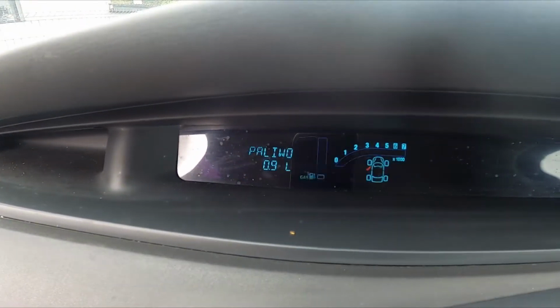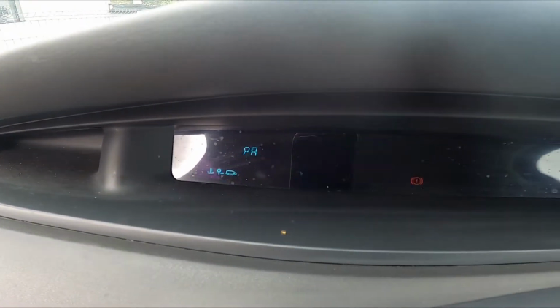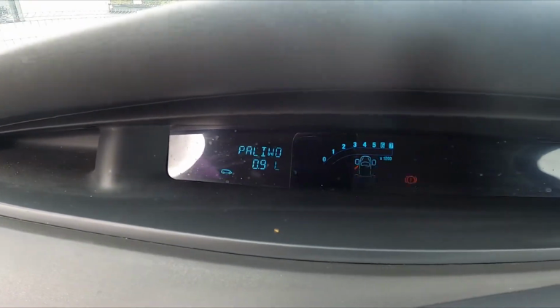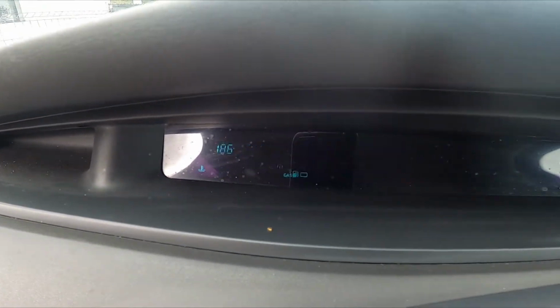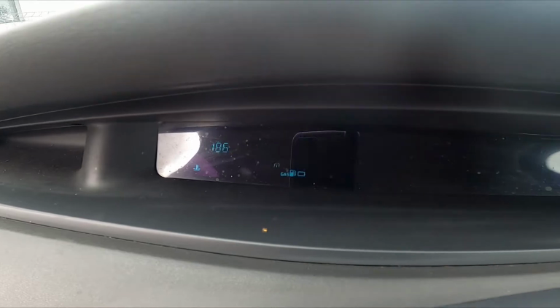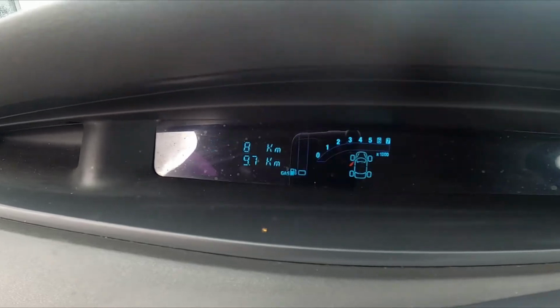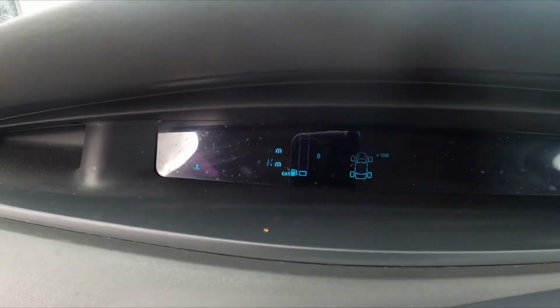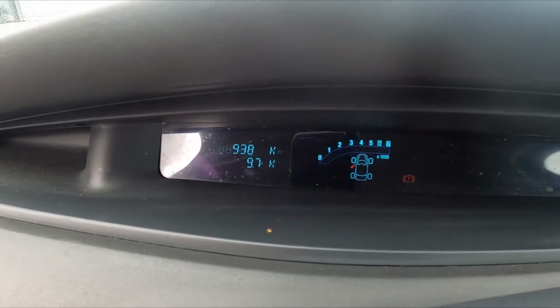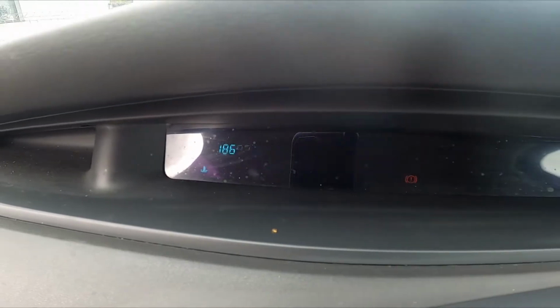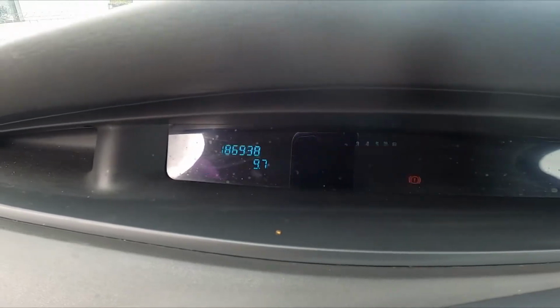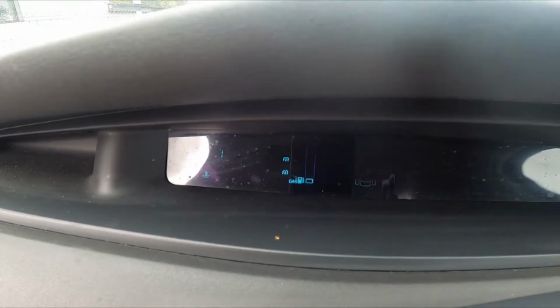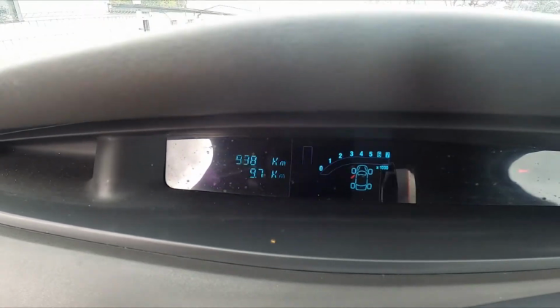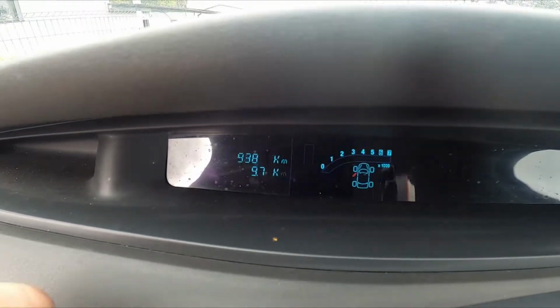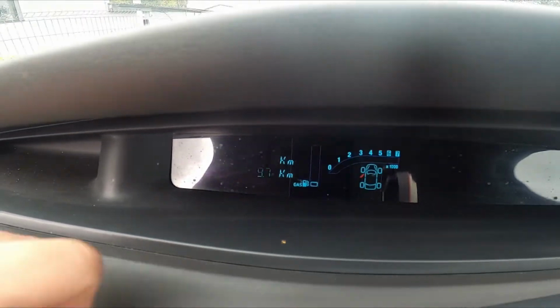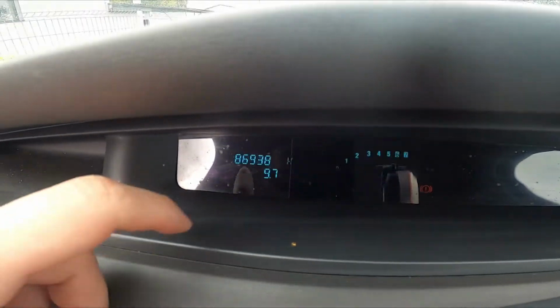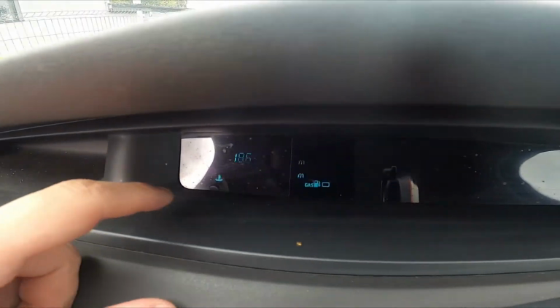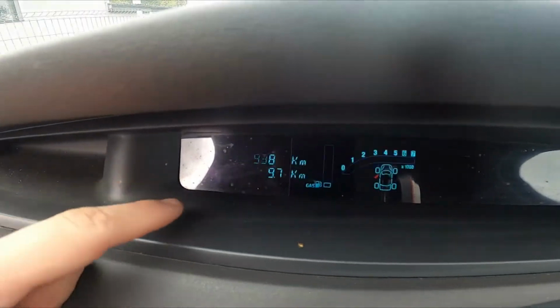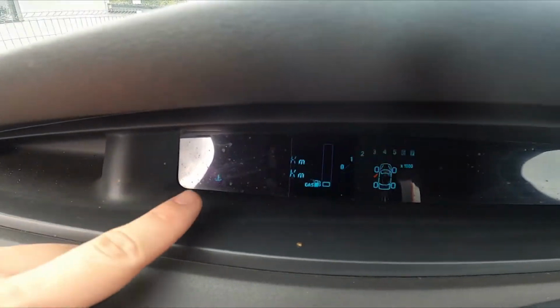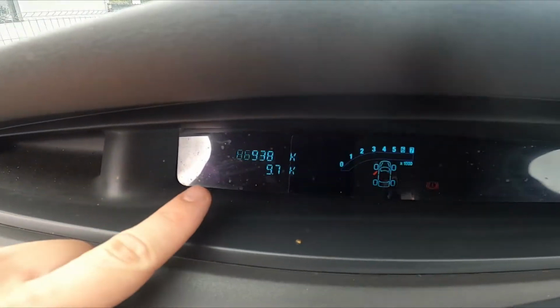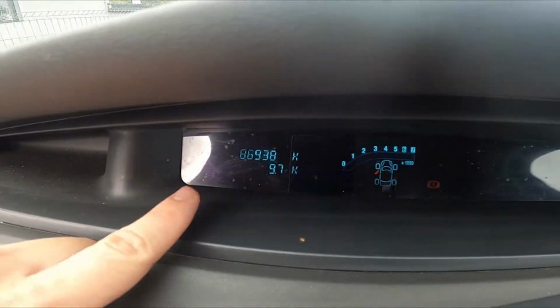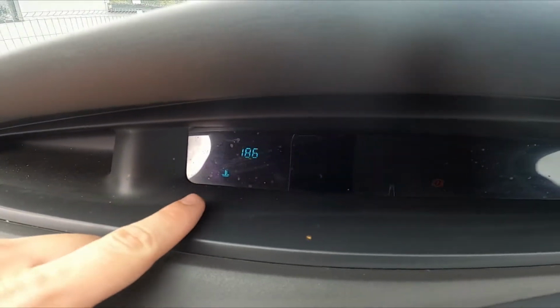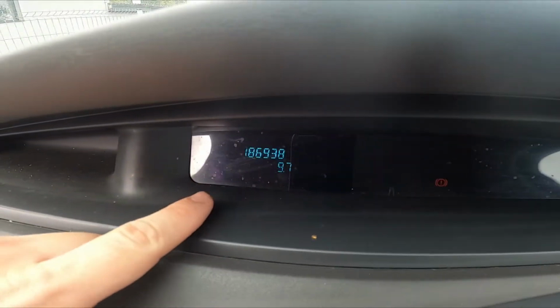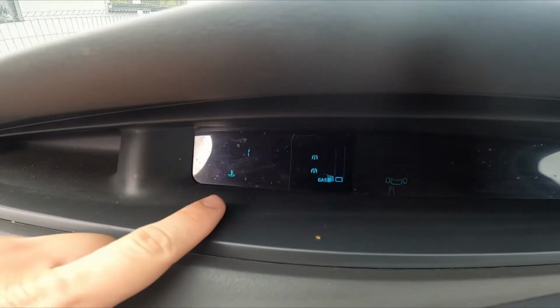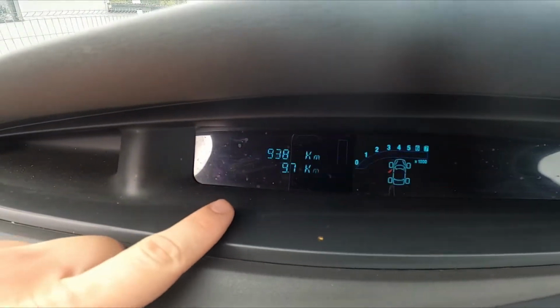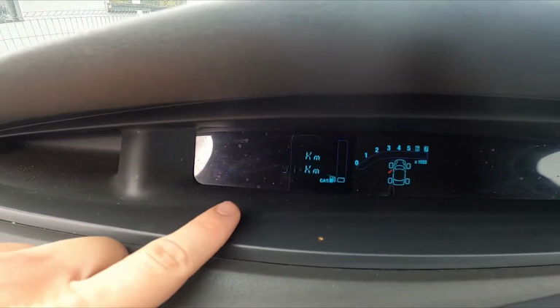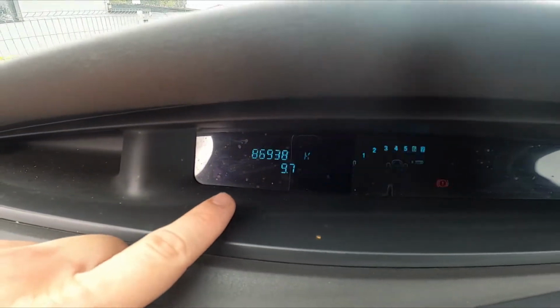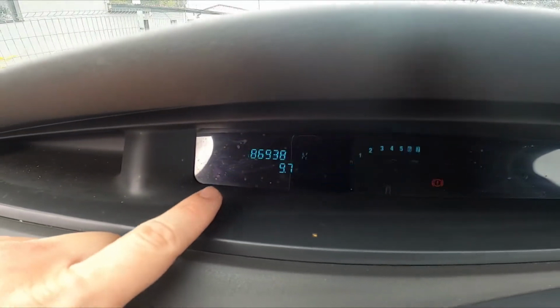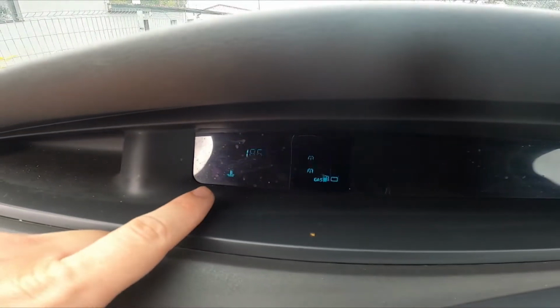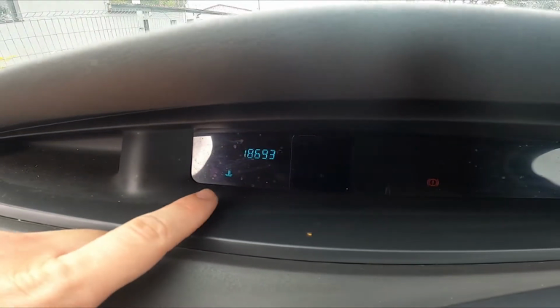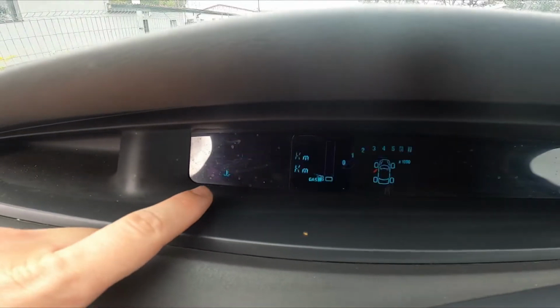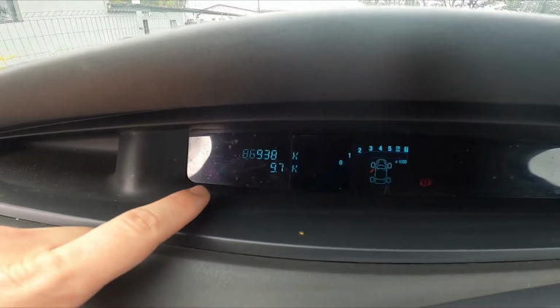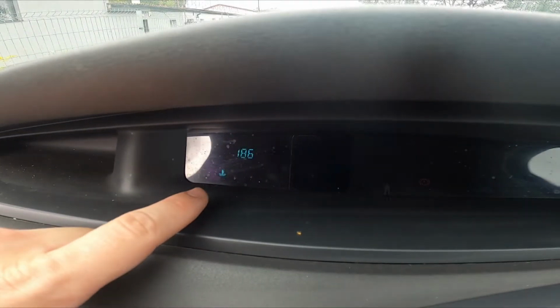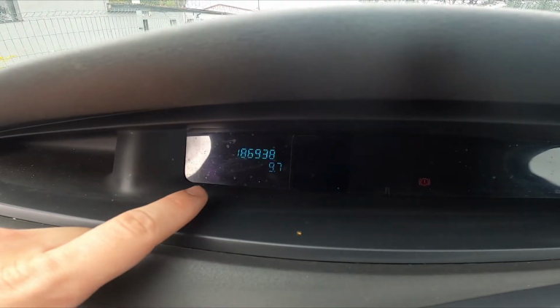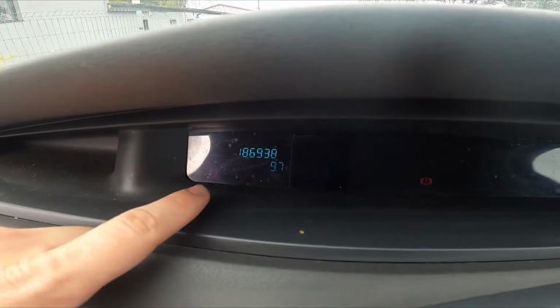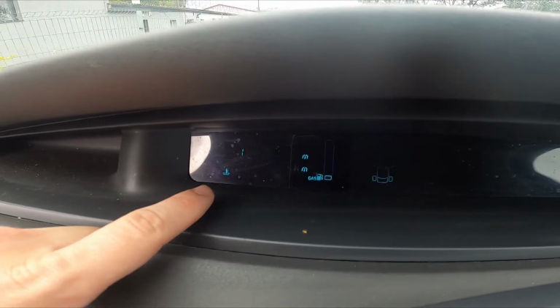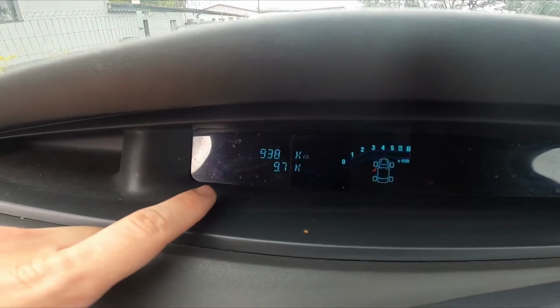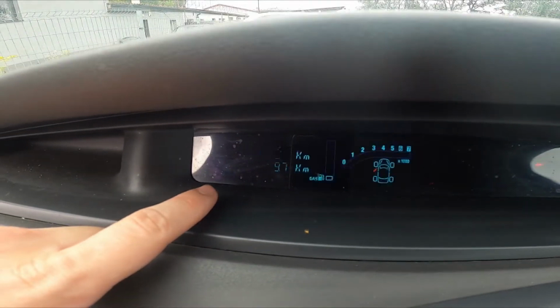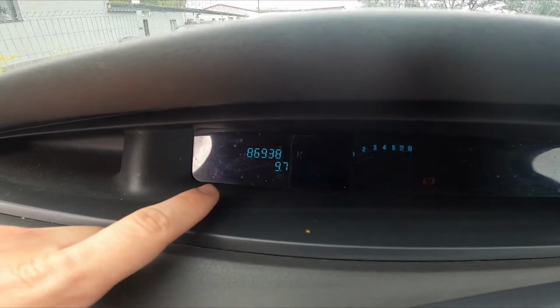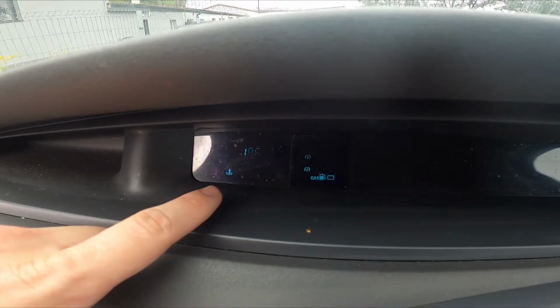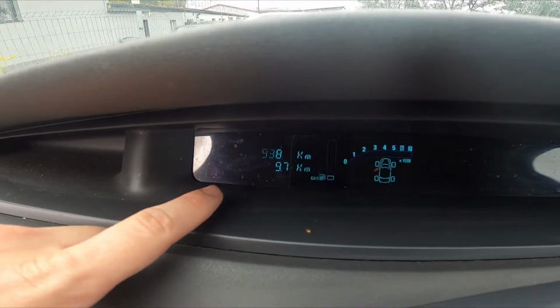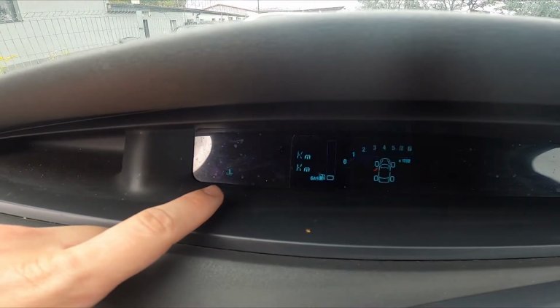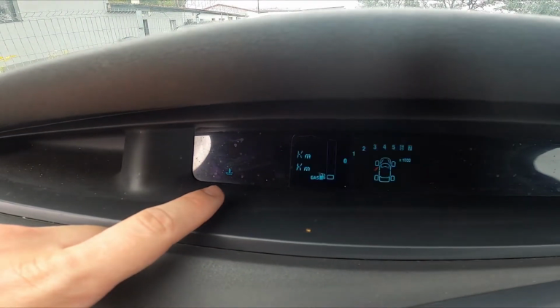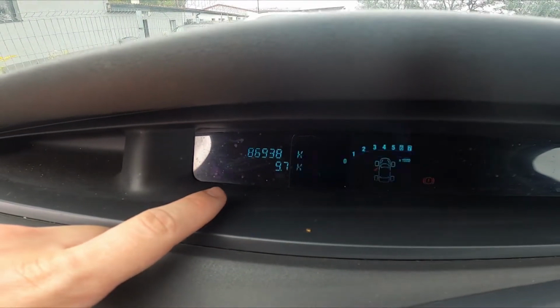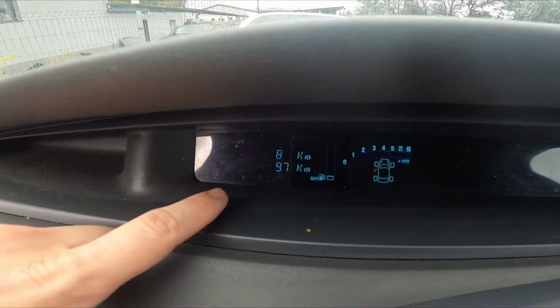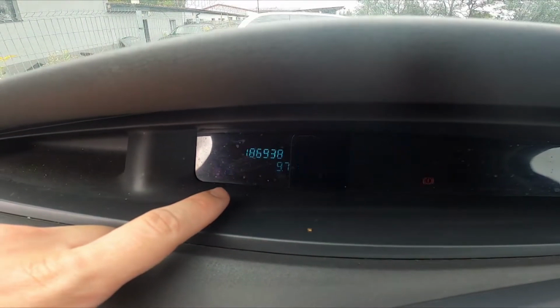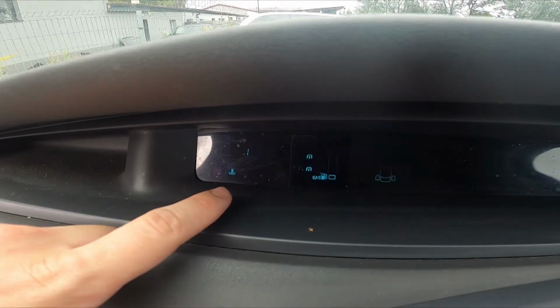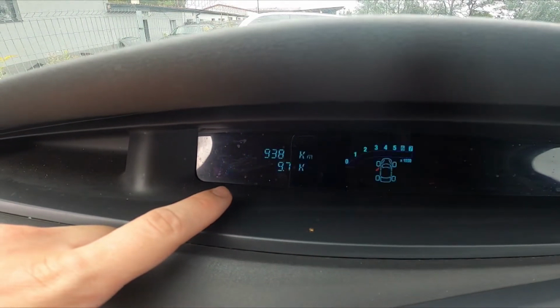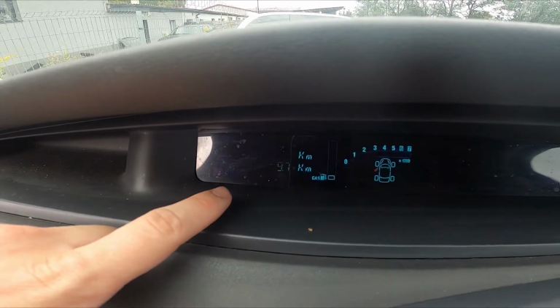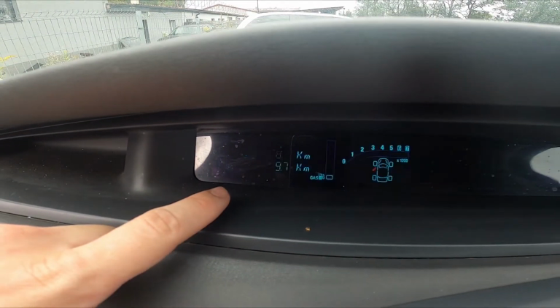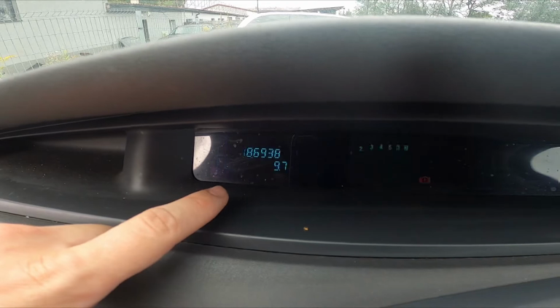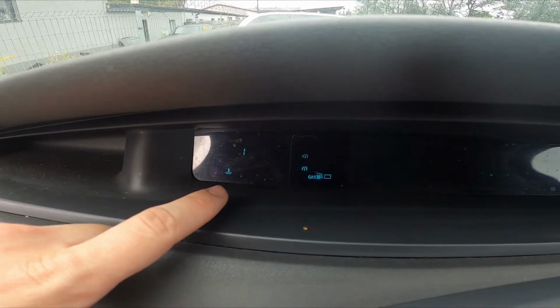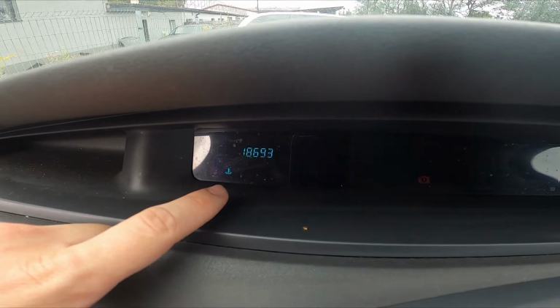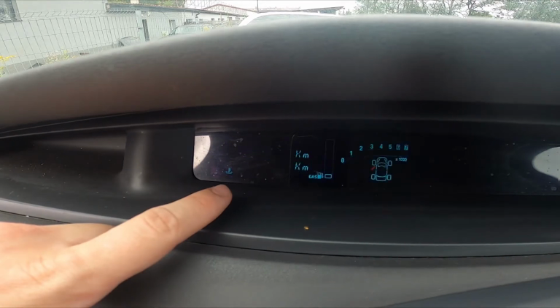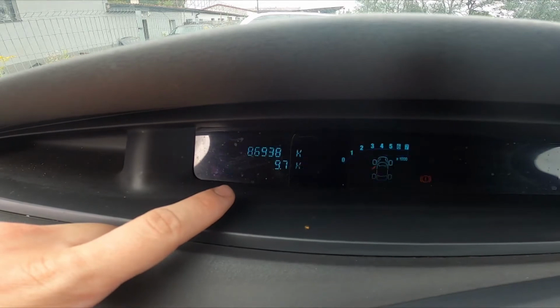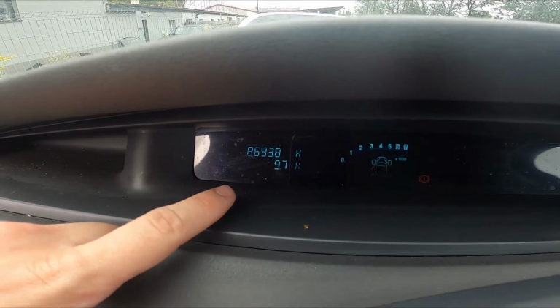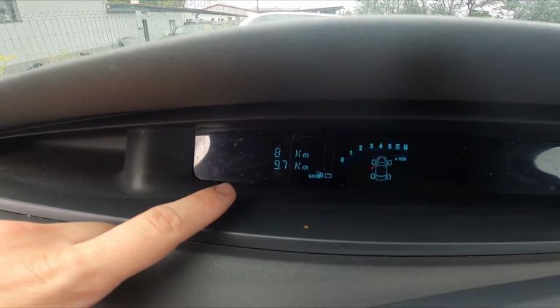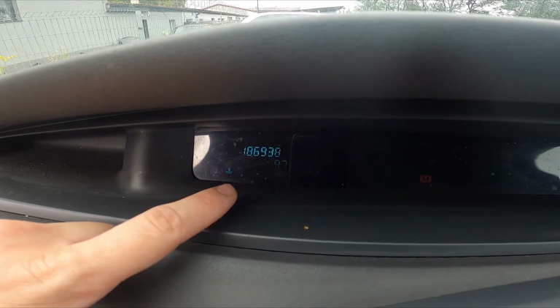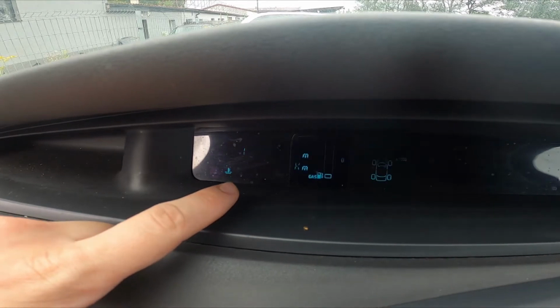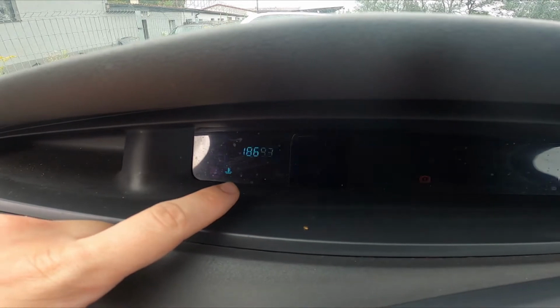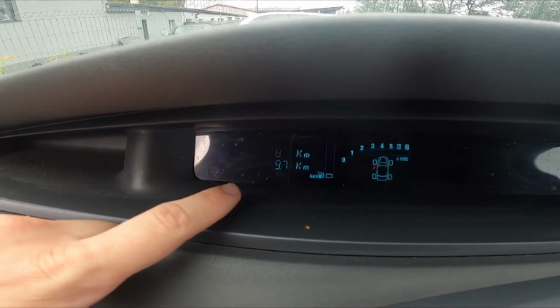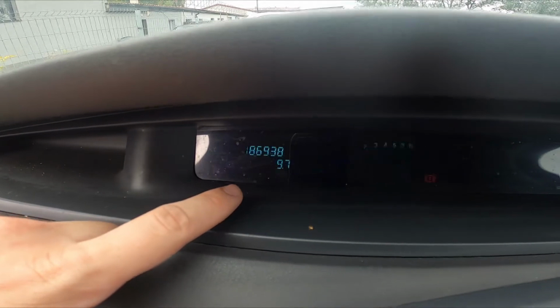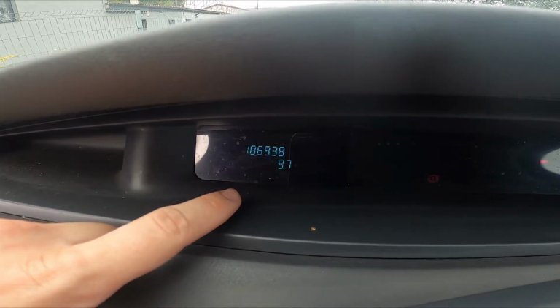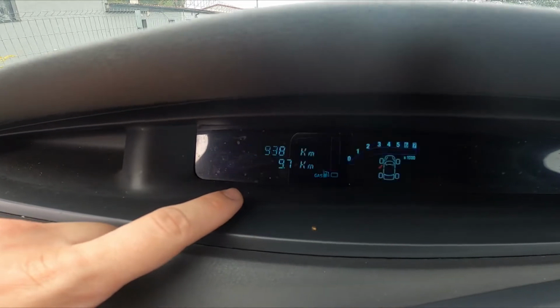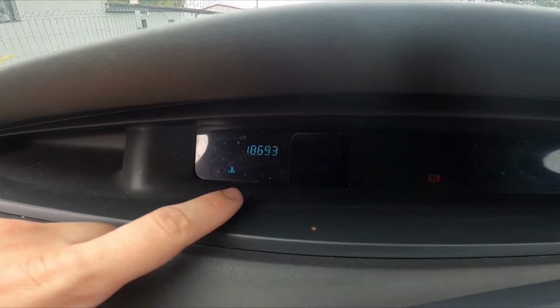As you can see right now, my odometer is set for 186,938 kilometers.